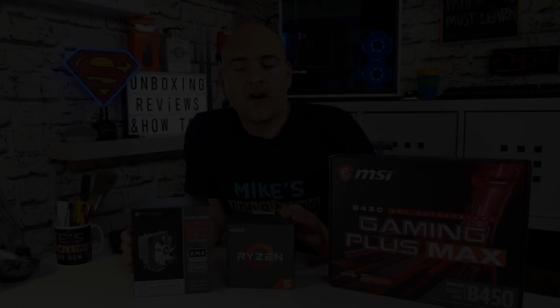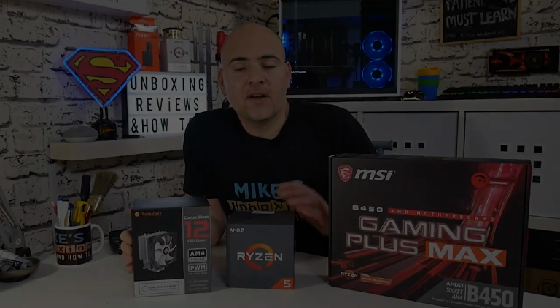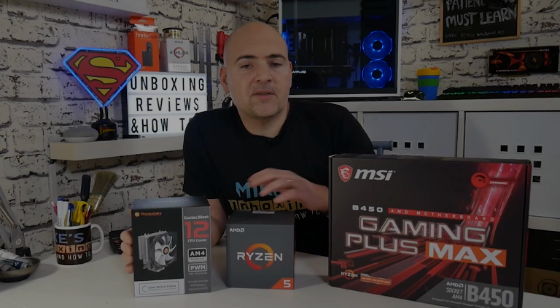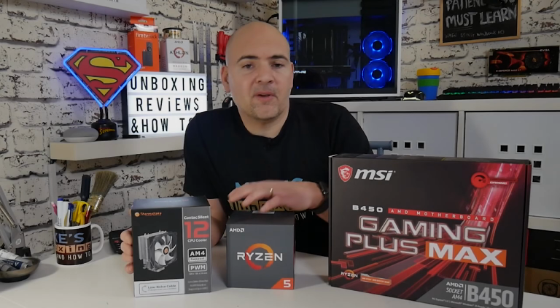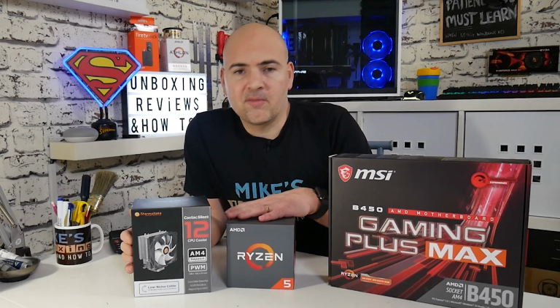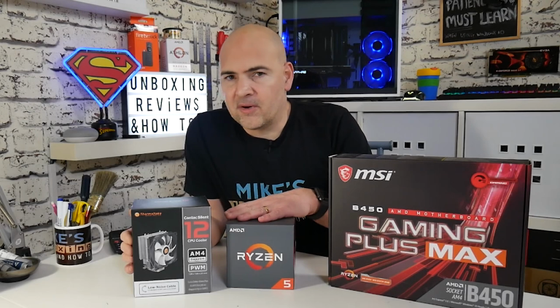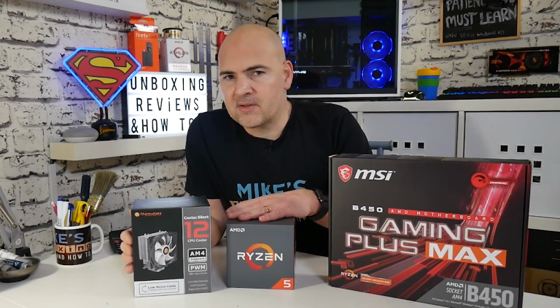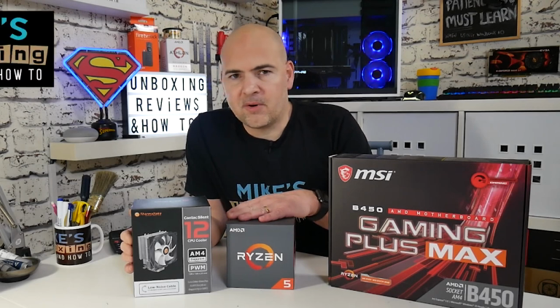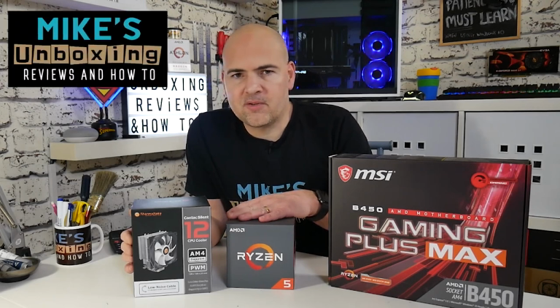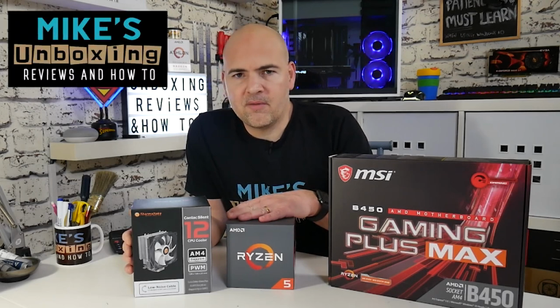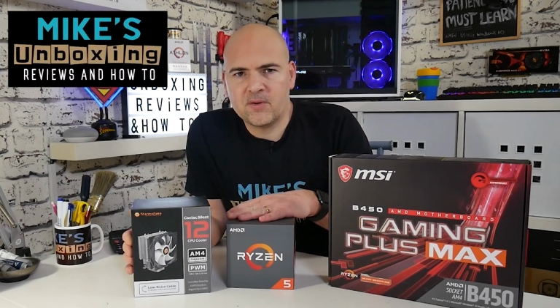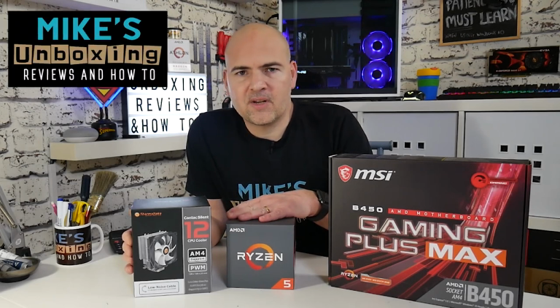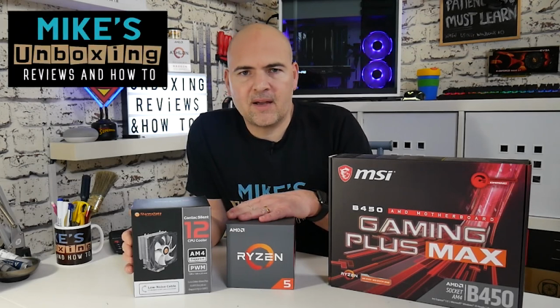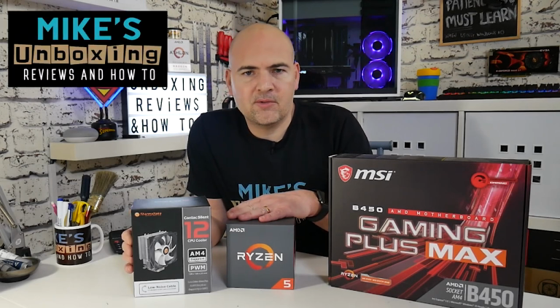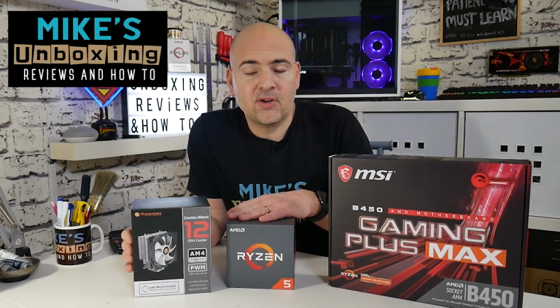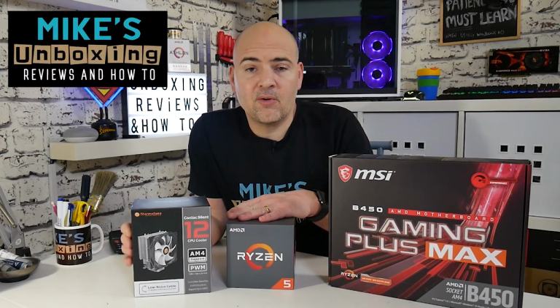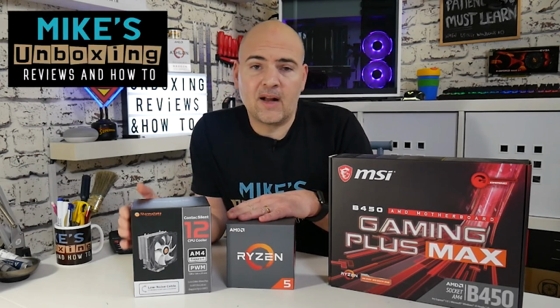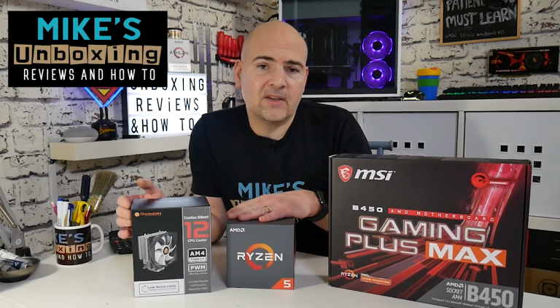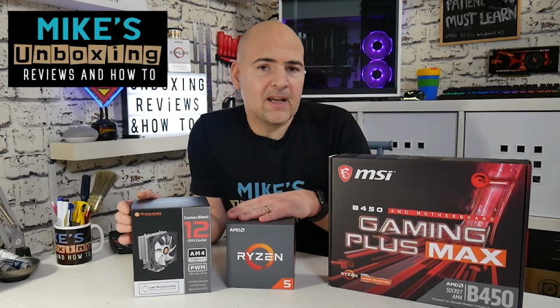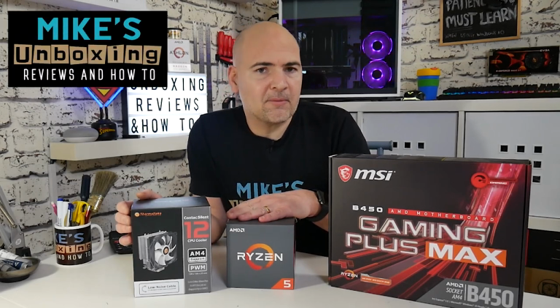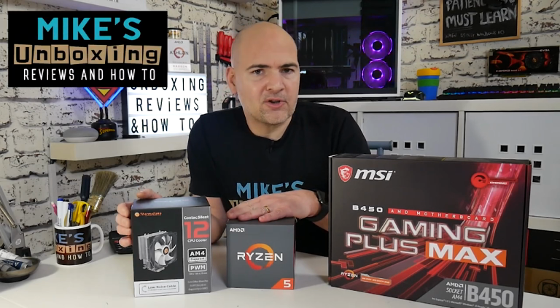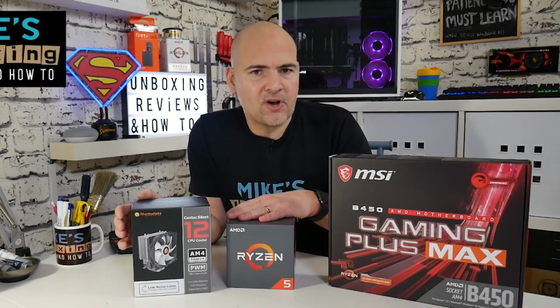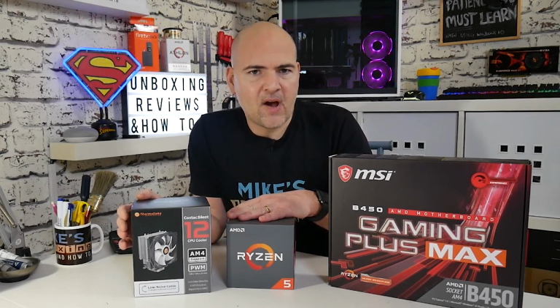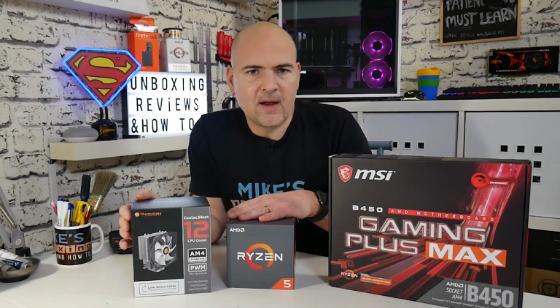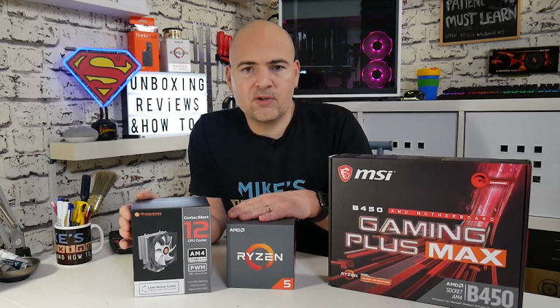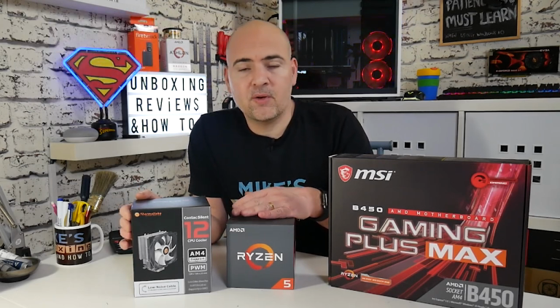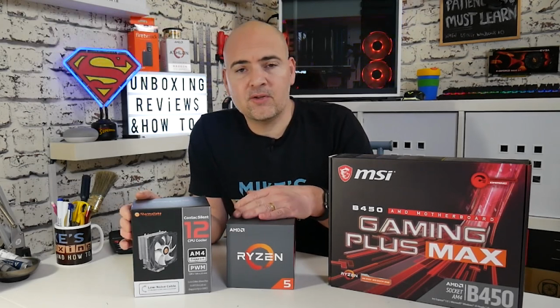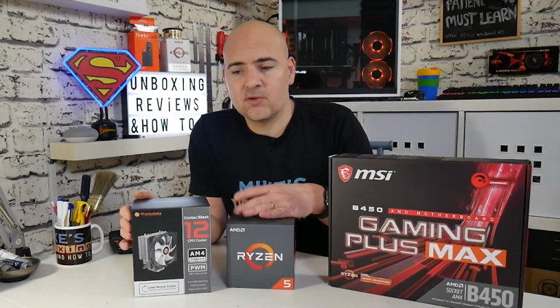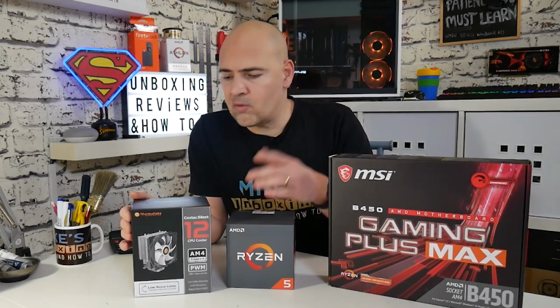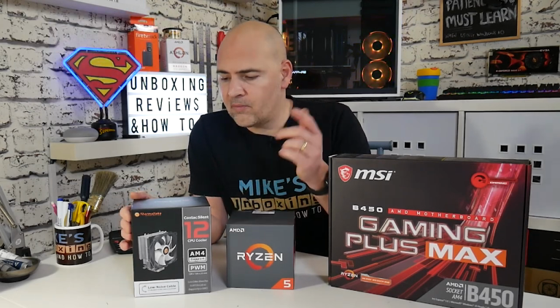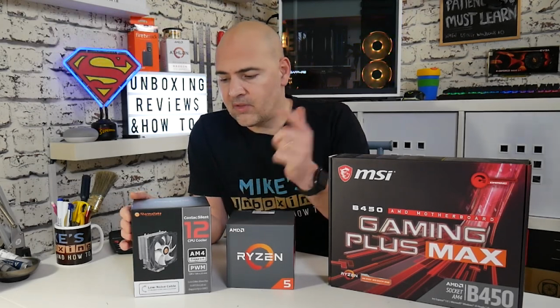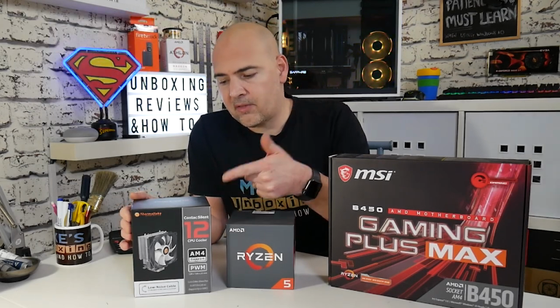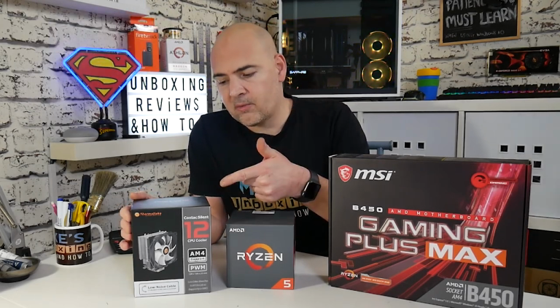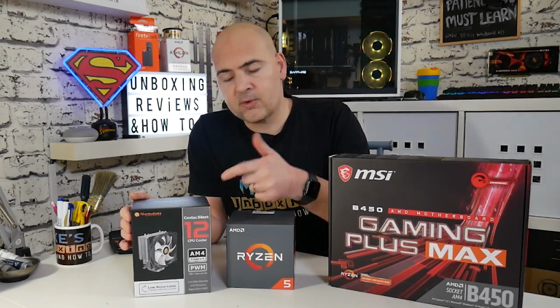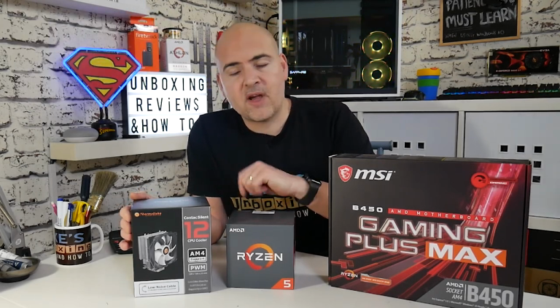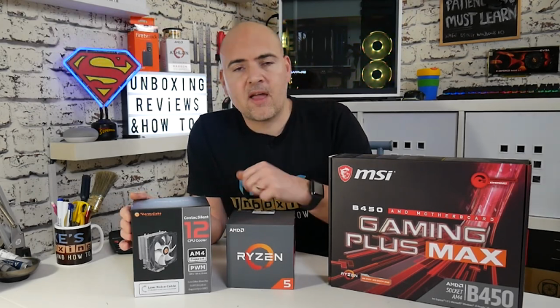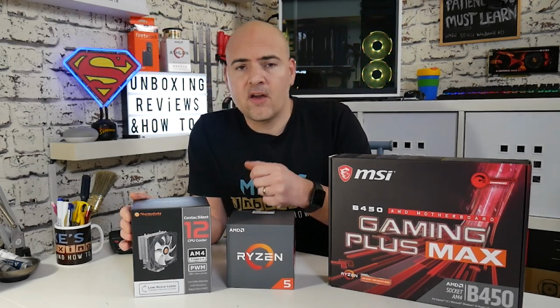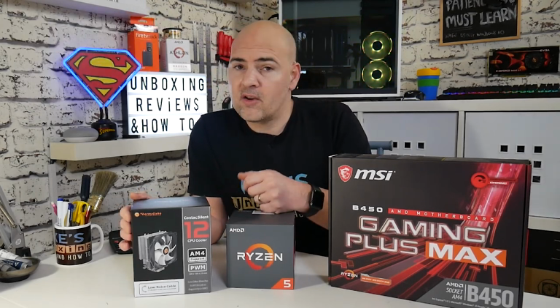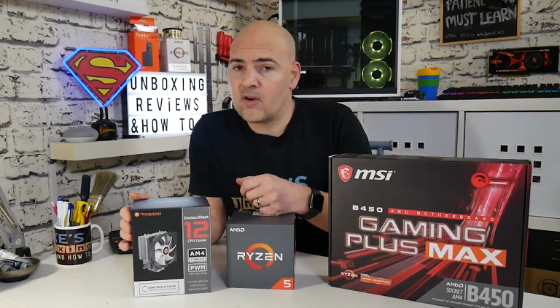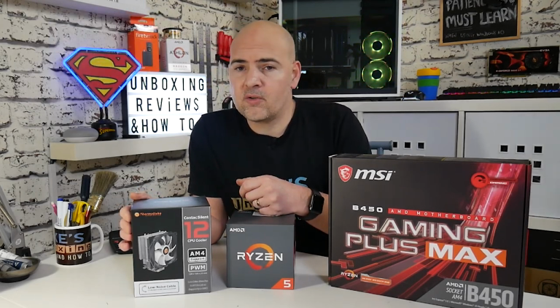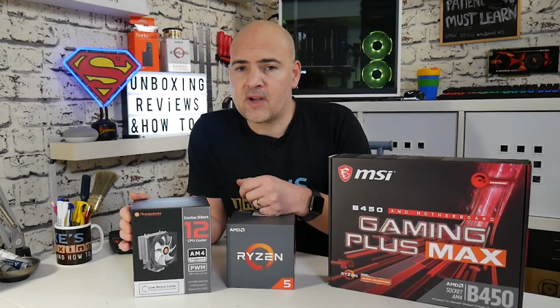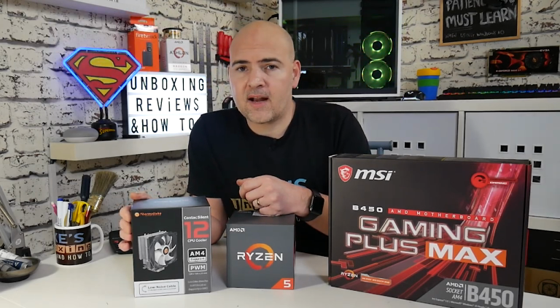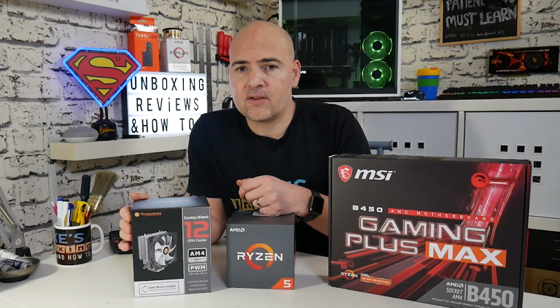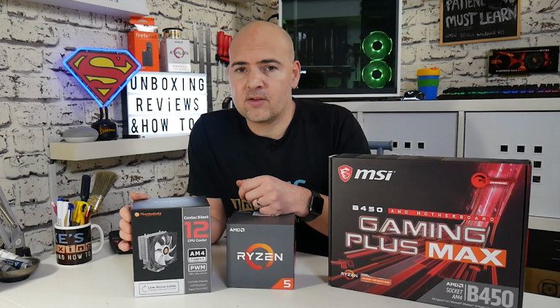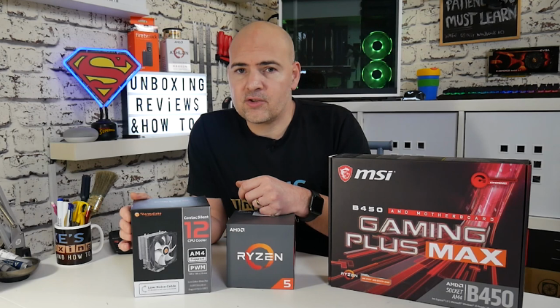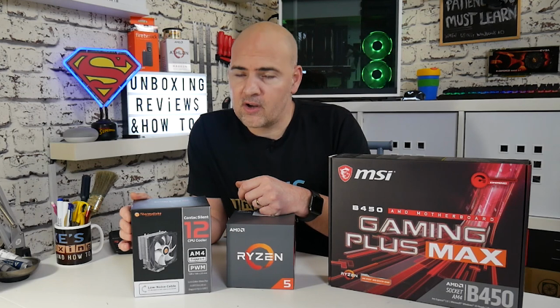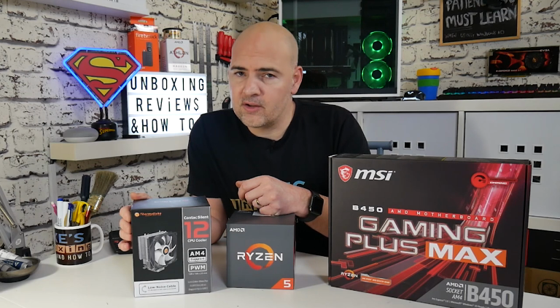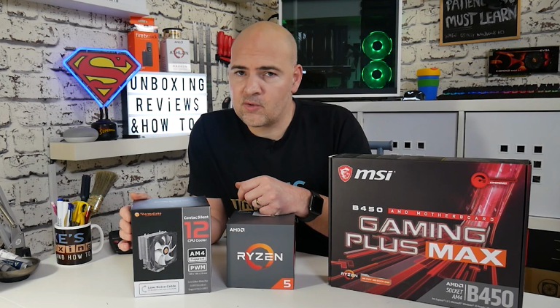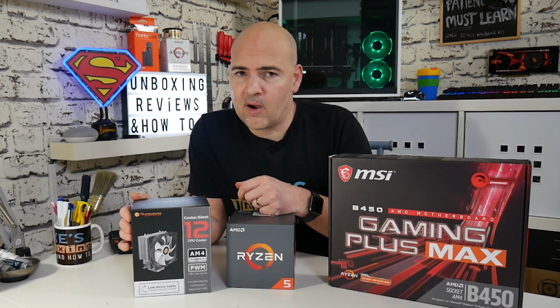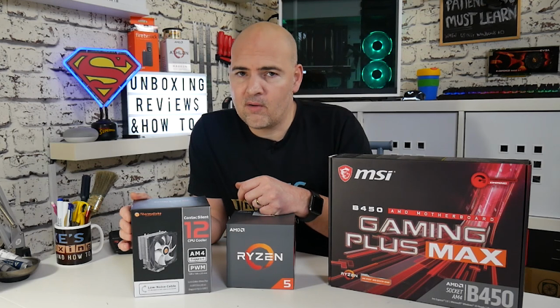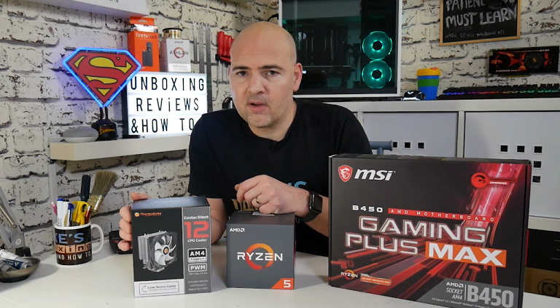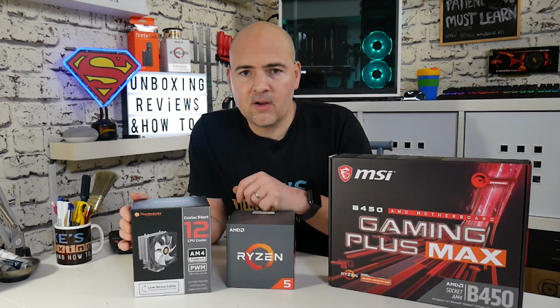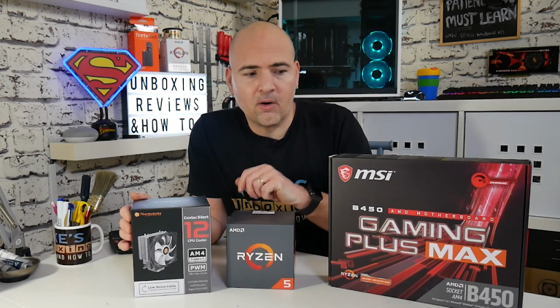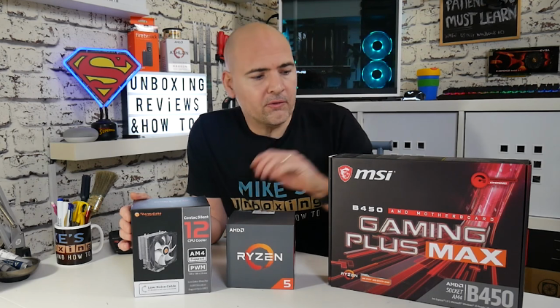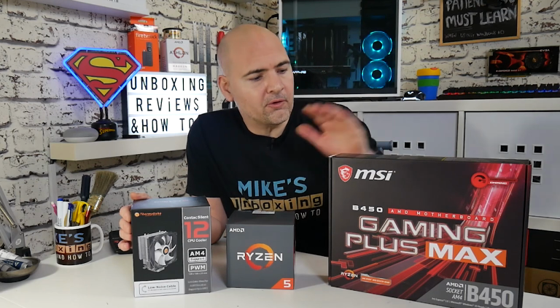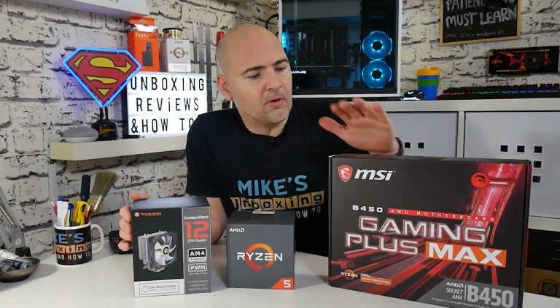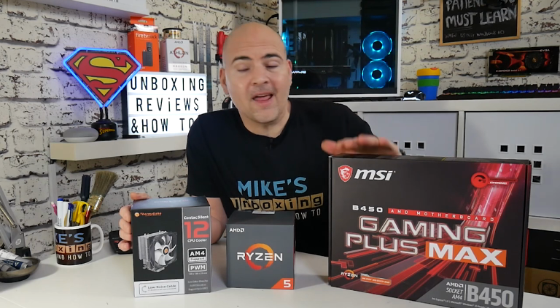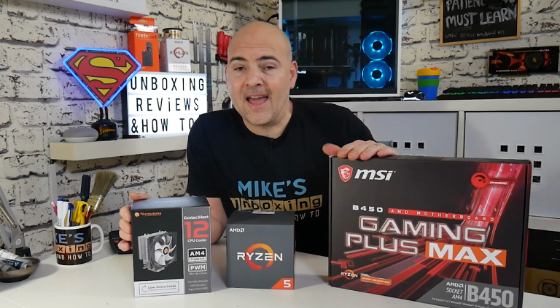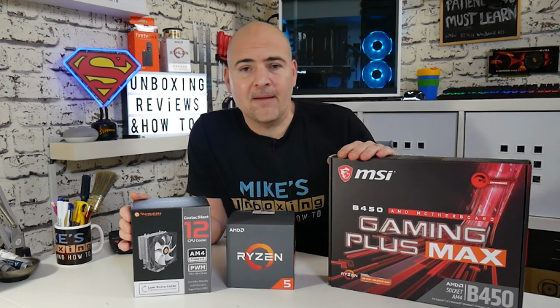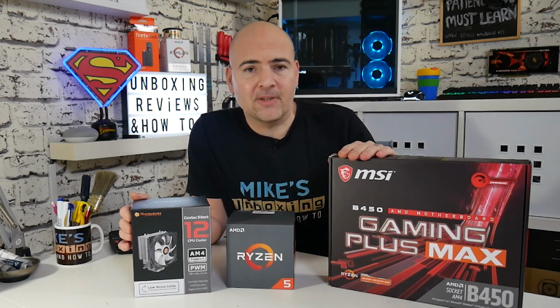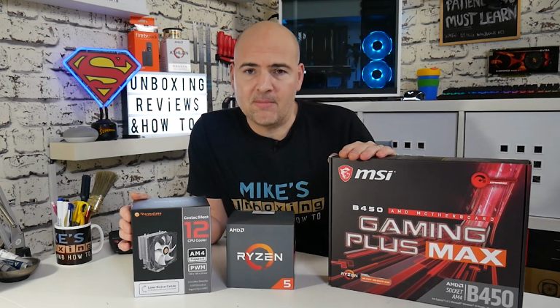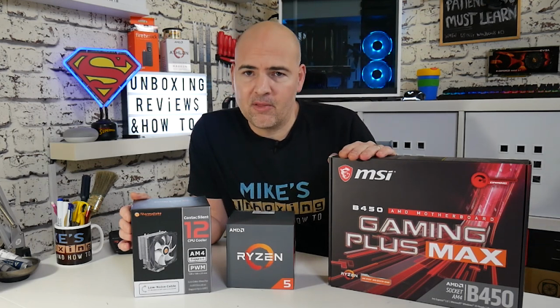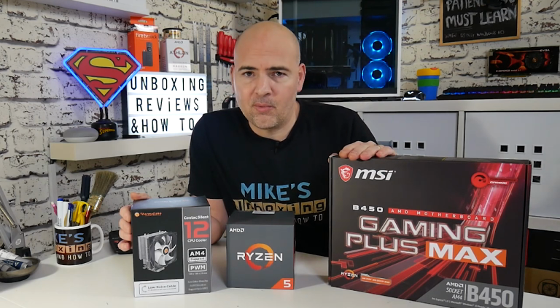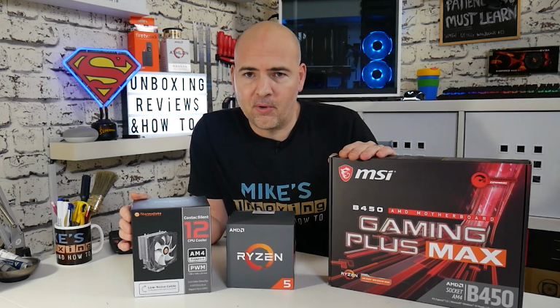Hi, this is Mike from Mike's Unboxing Reviews on How To, and today I'm going to show you how to install the Thermaltake Contact Silent 12 onto an AMD motherboard.